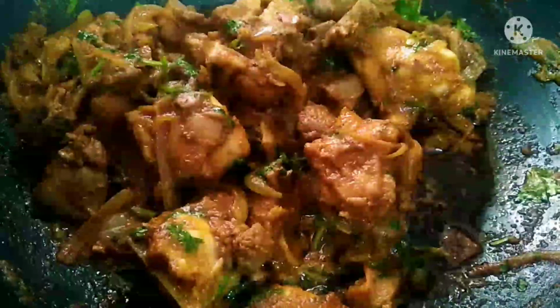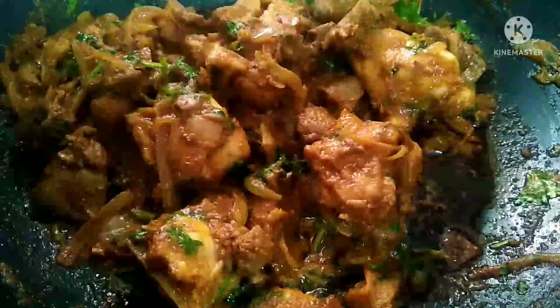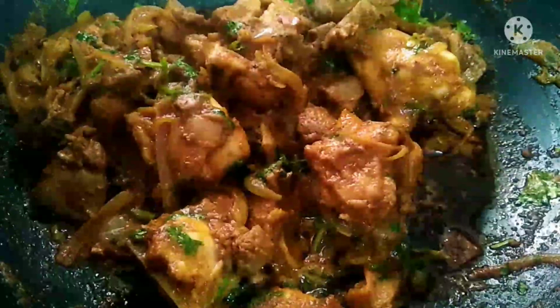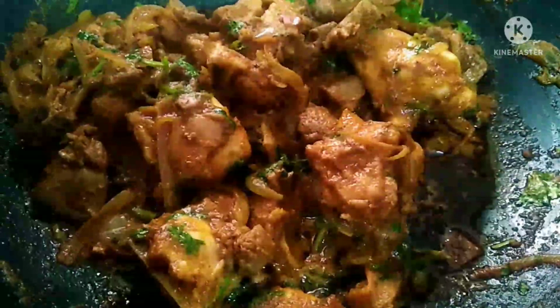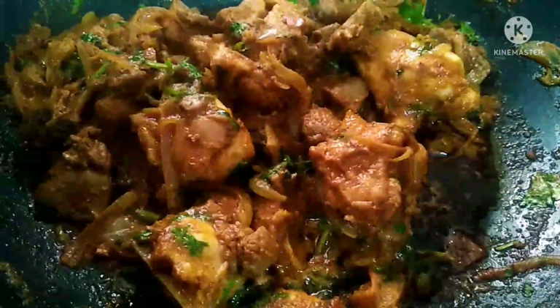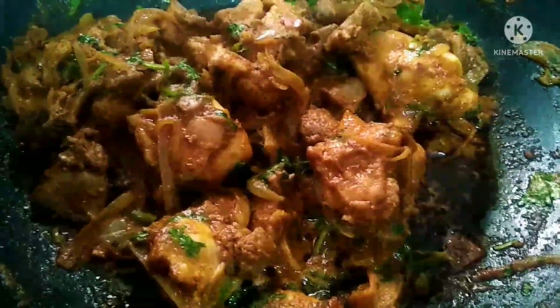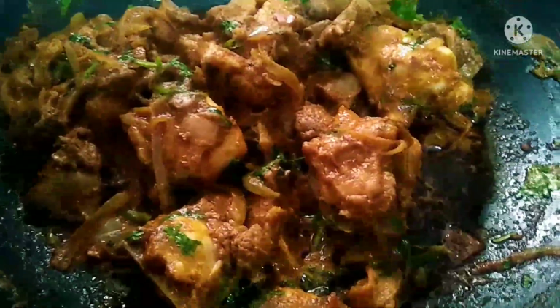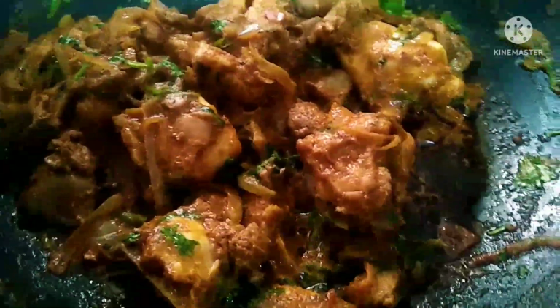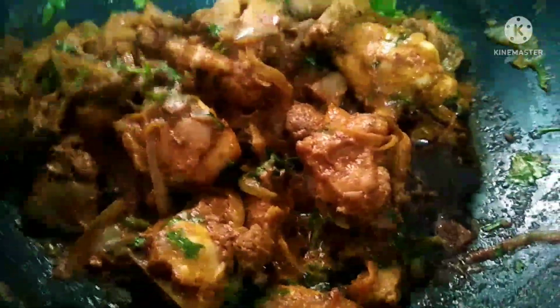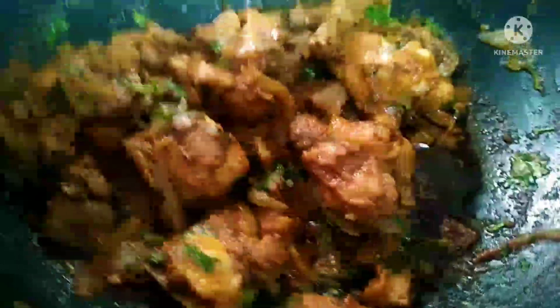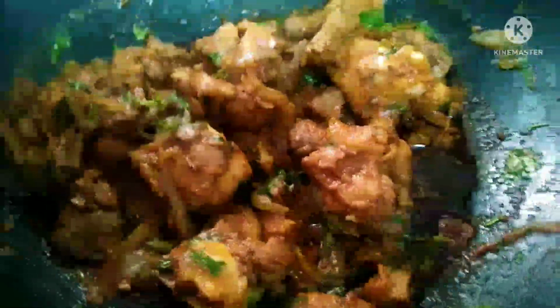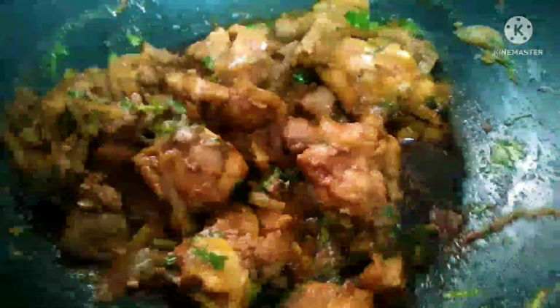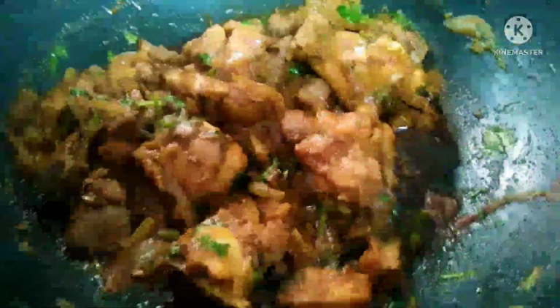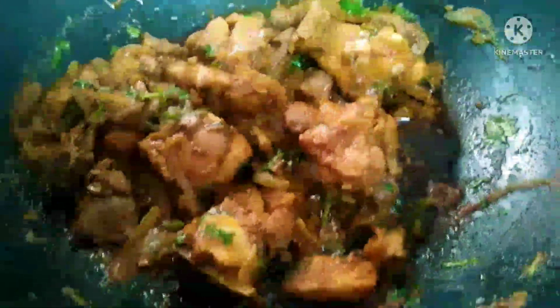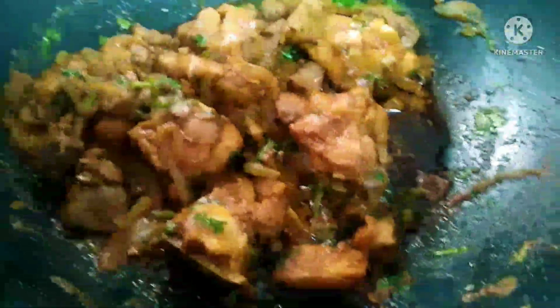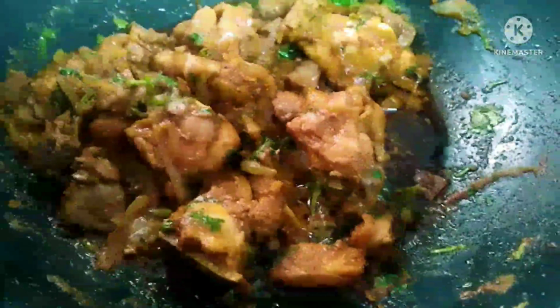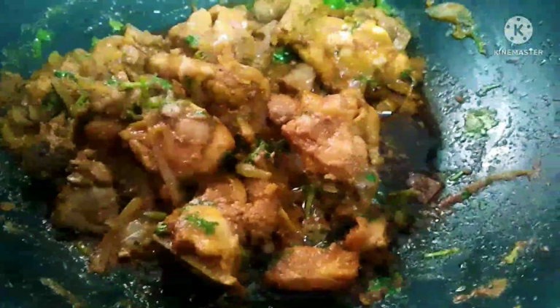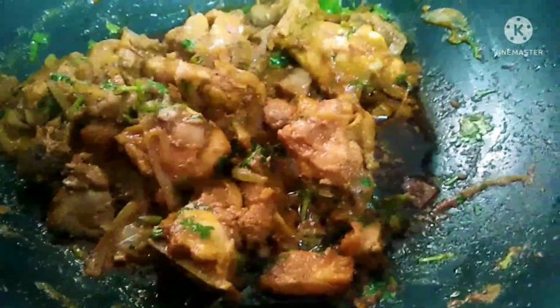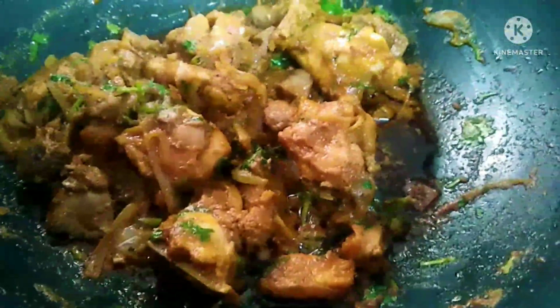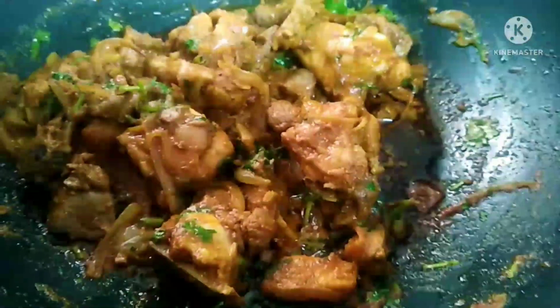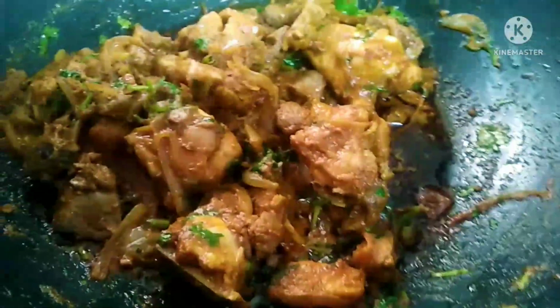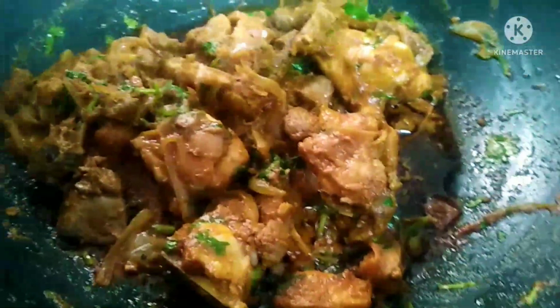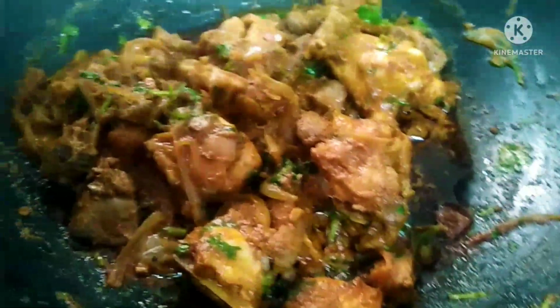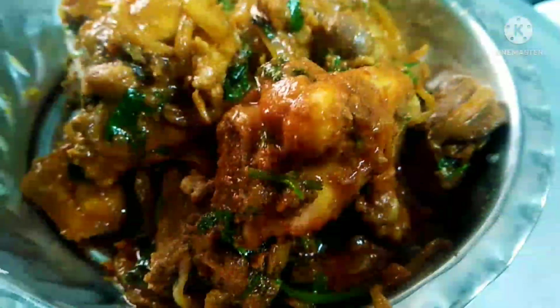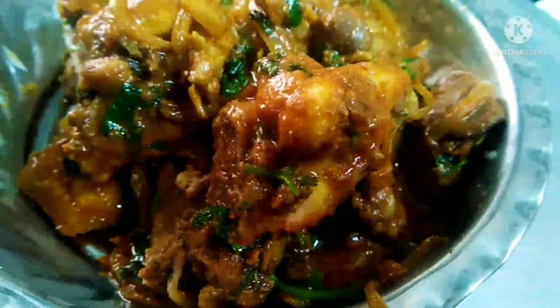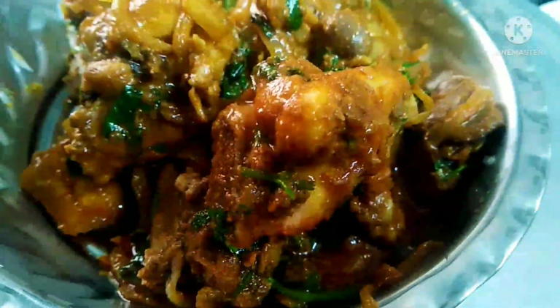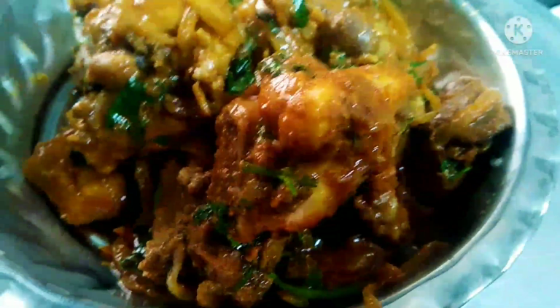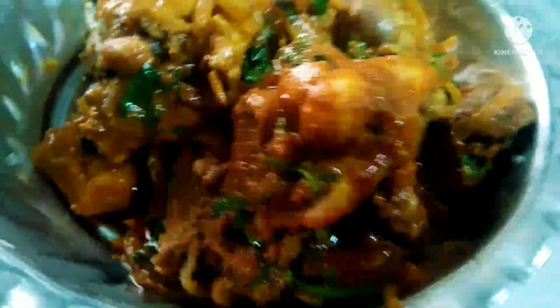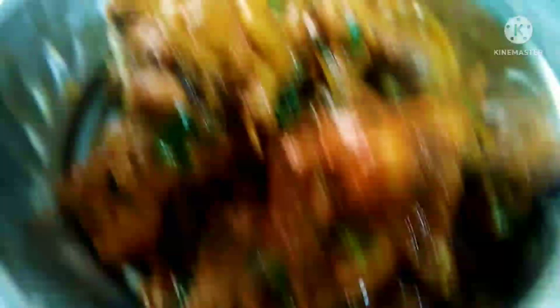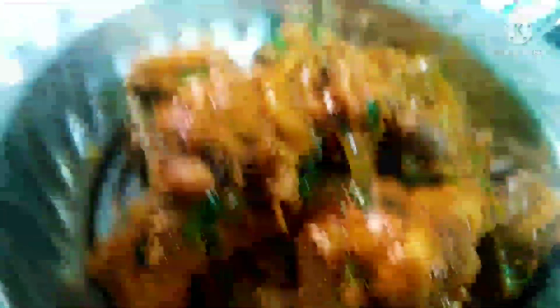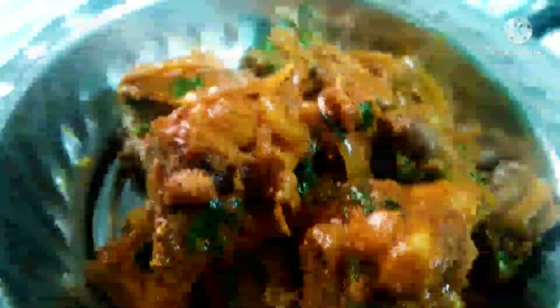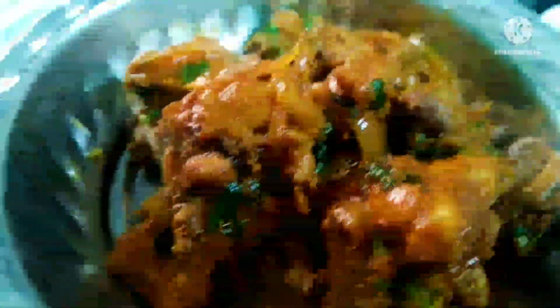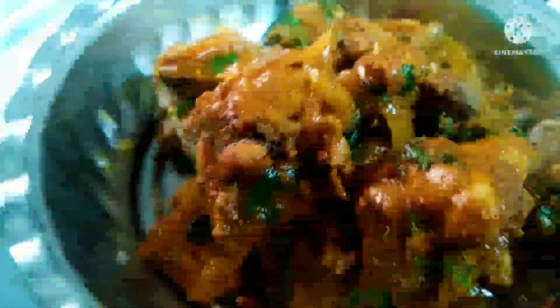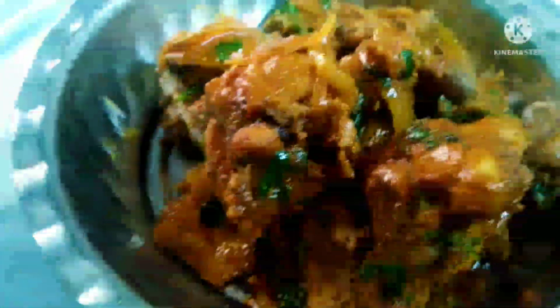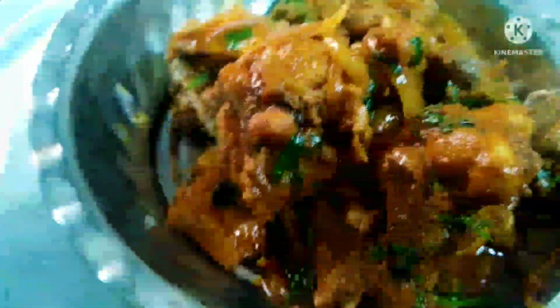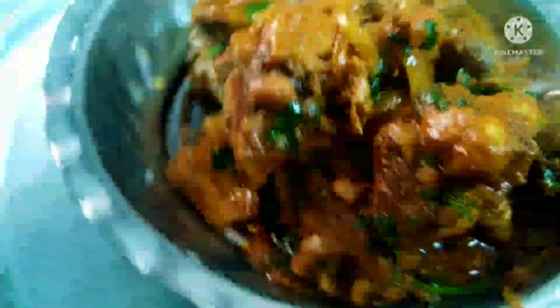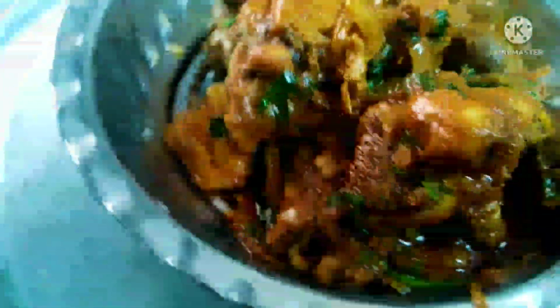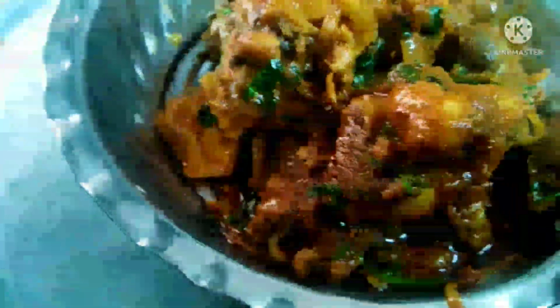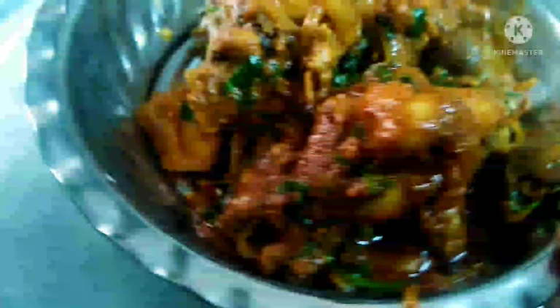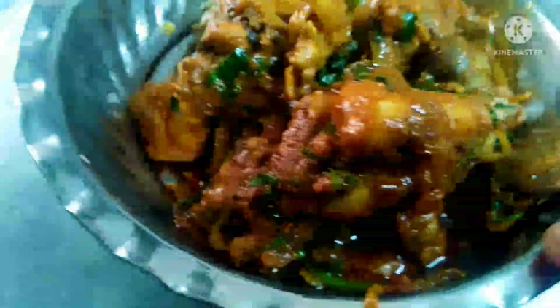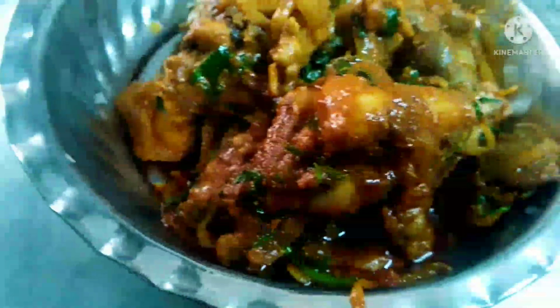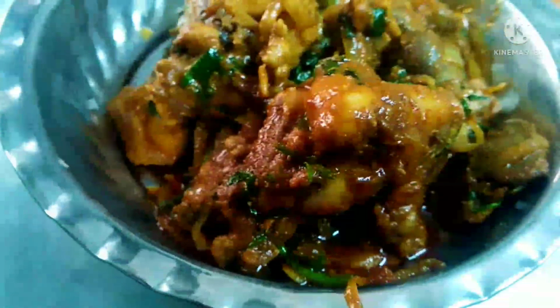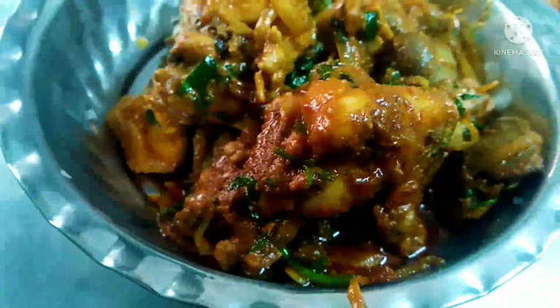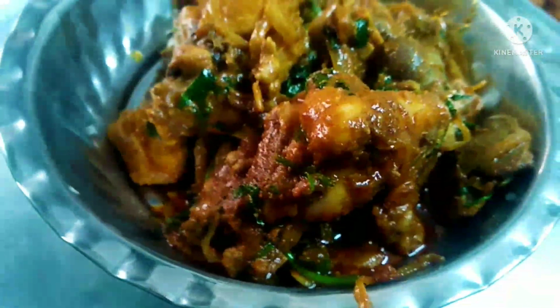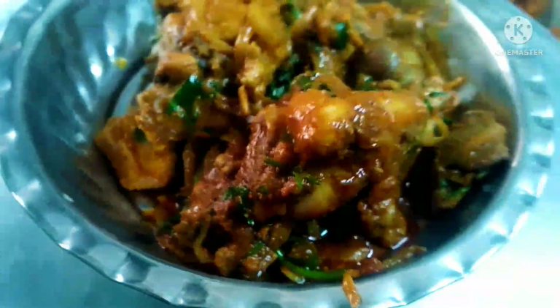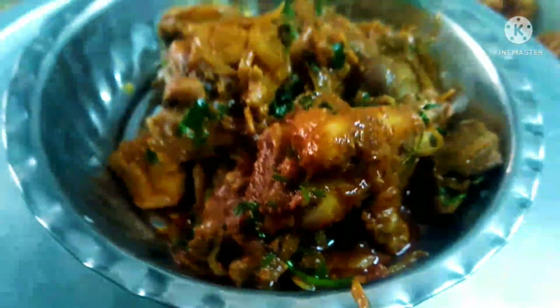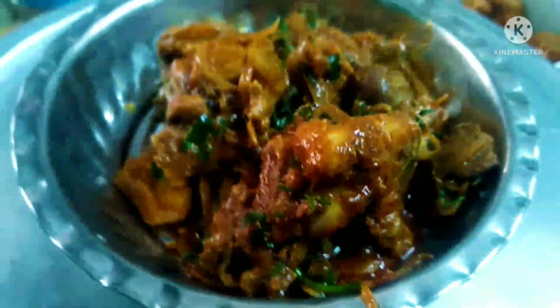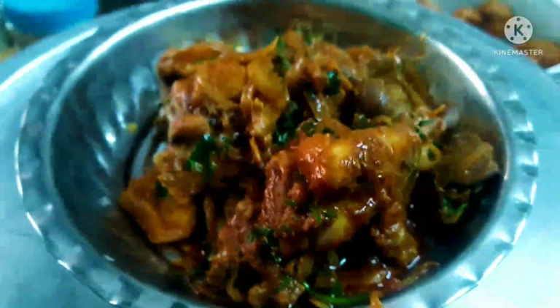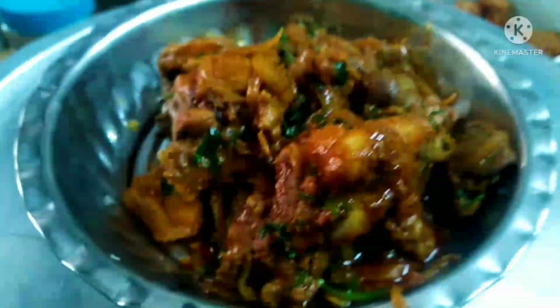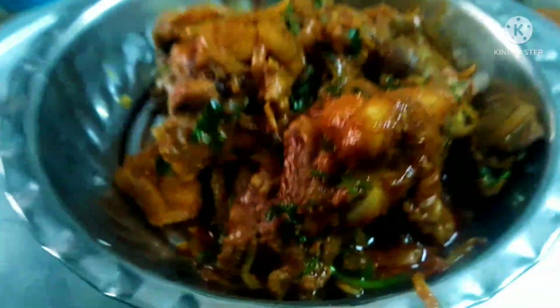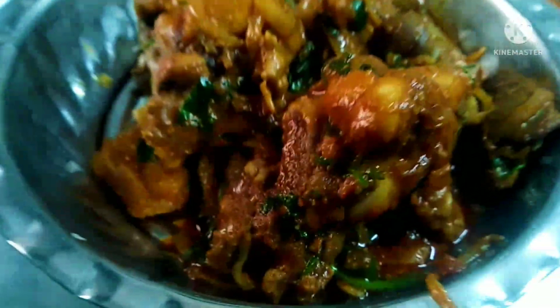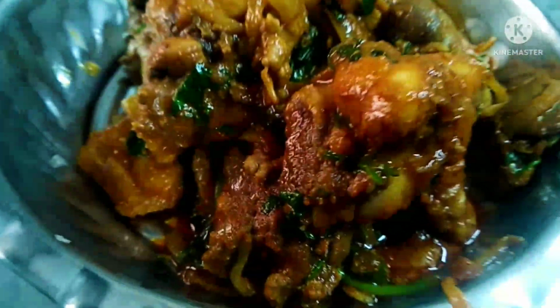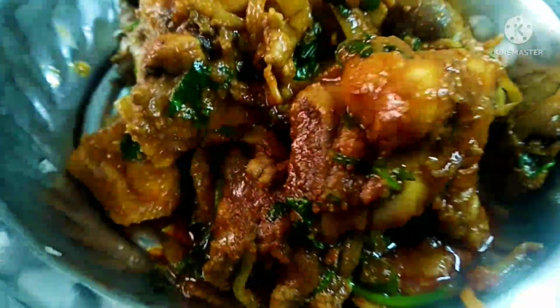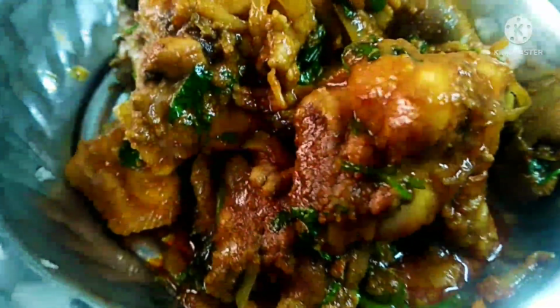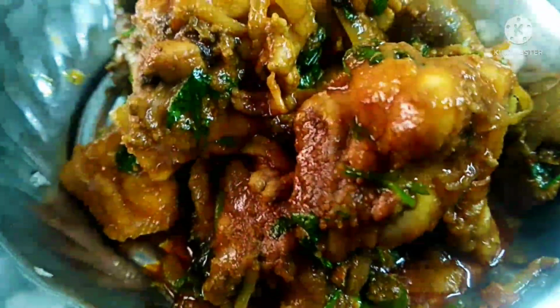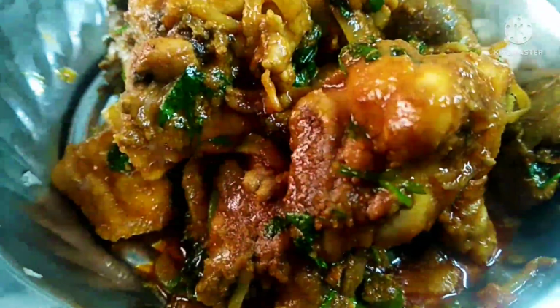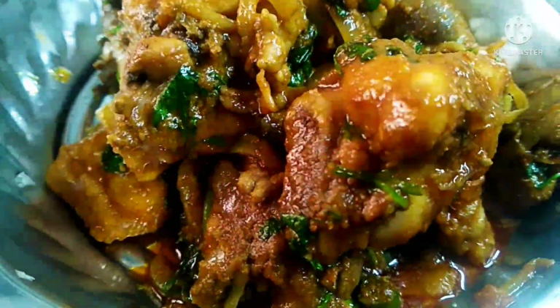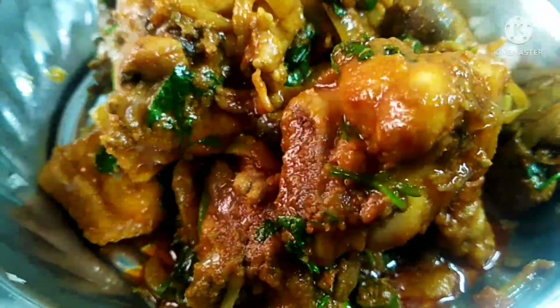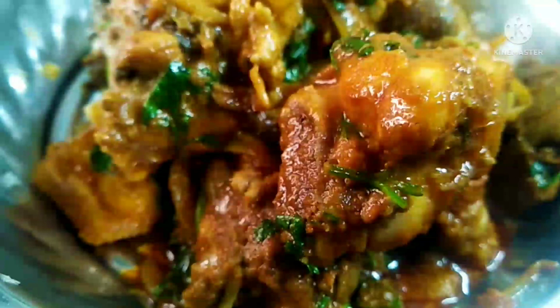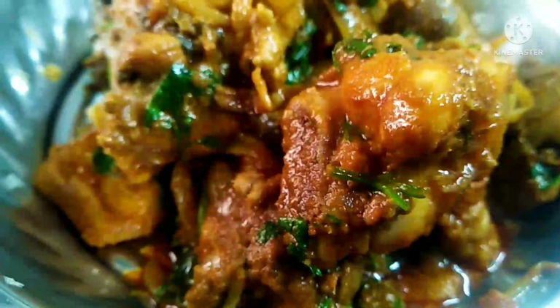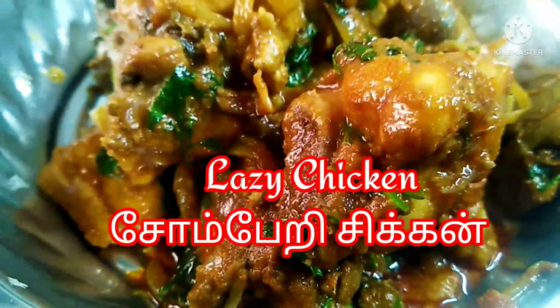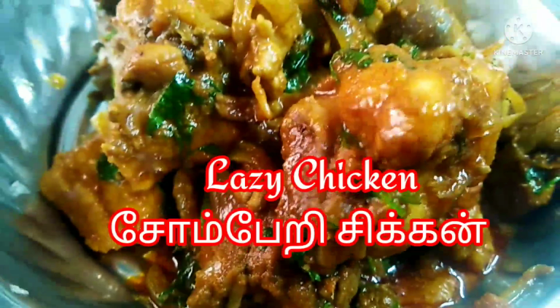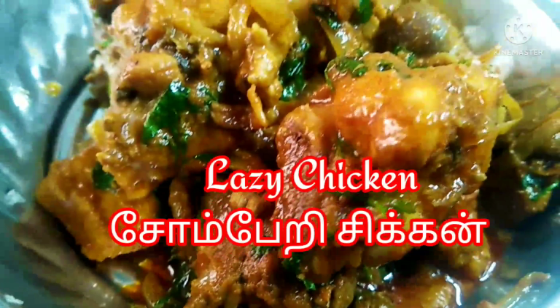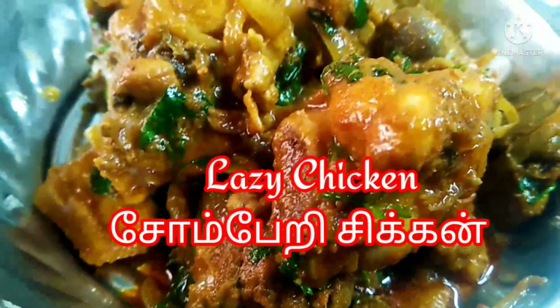Hi friends, welcome to my channel. Today we are going to talk about a strawberry chicken recipe. This is the lazy chicken recipe.